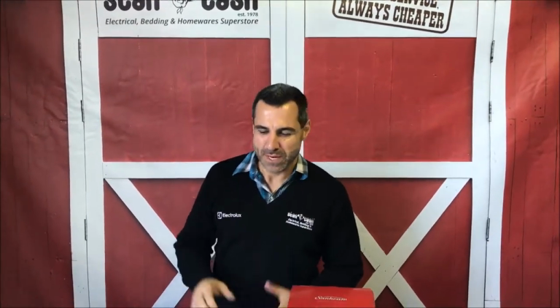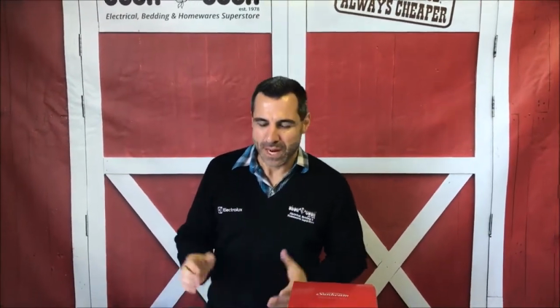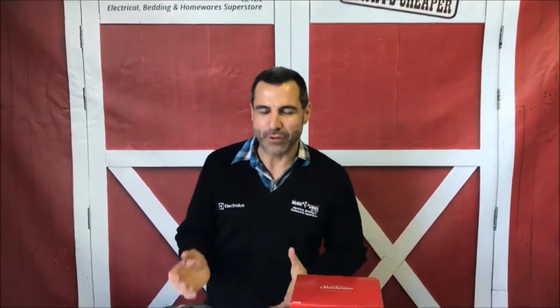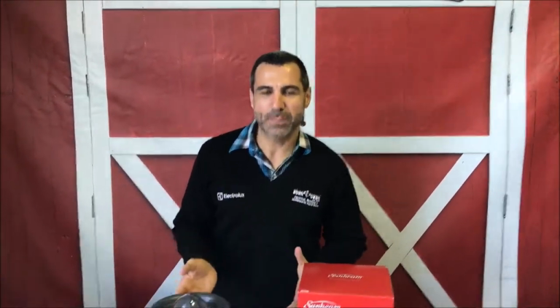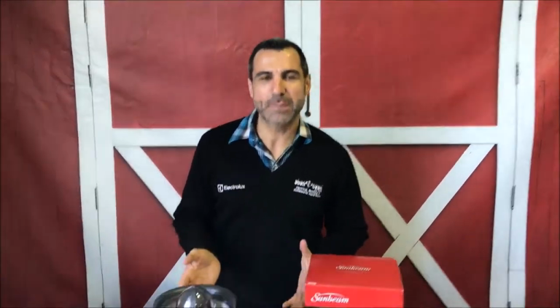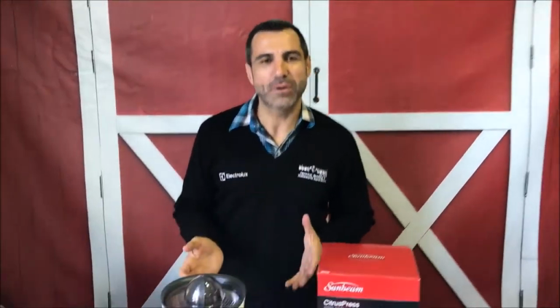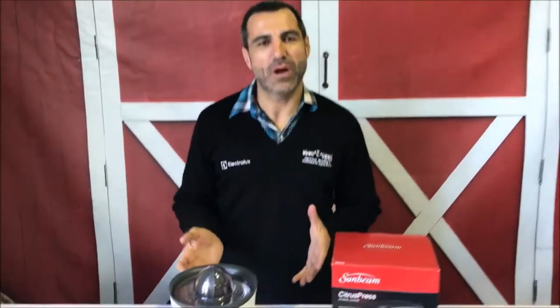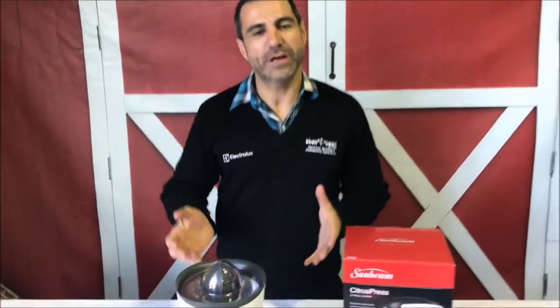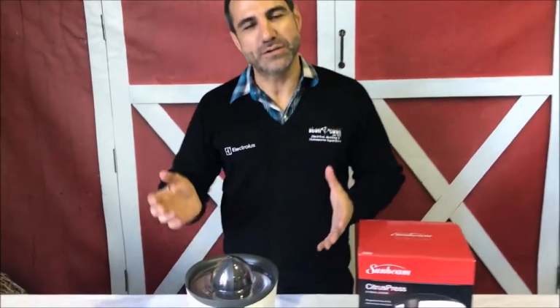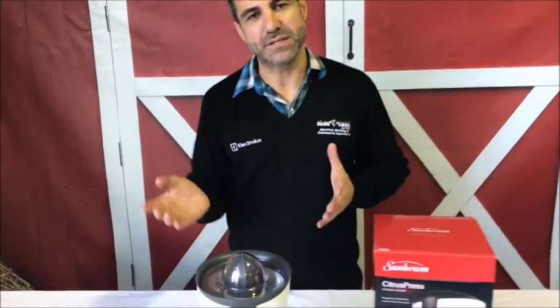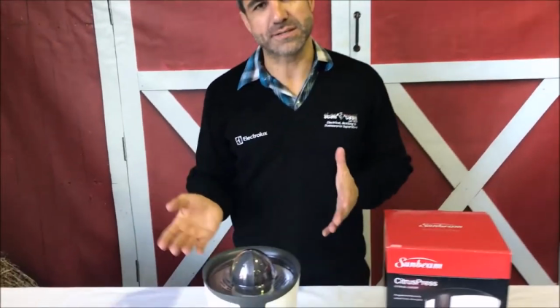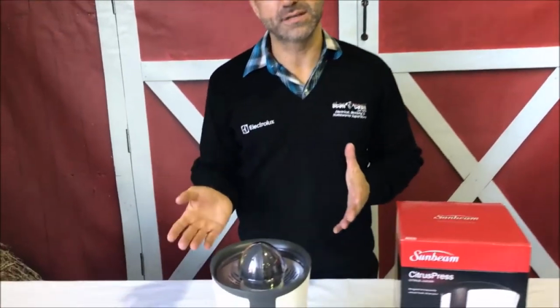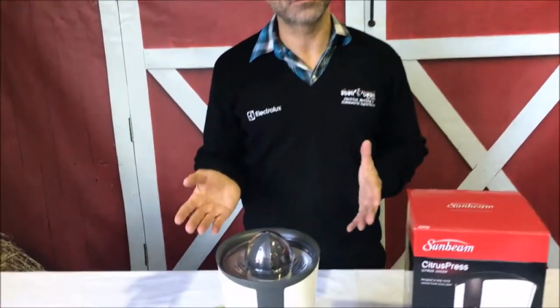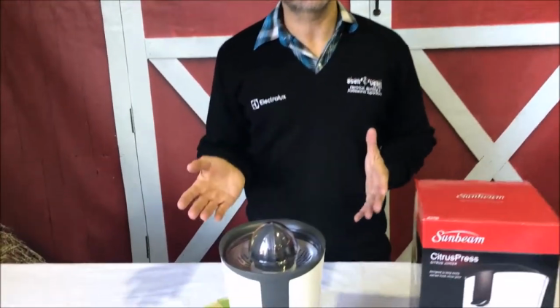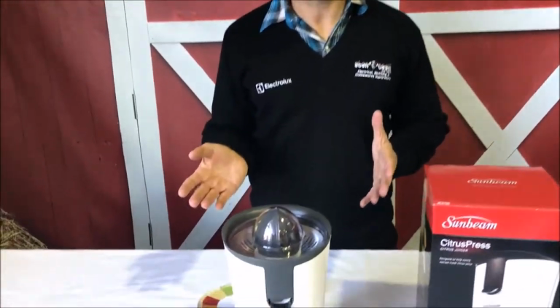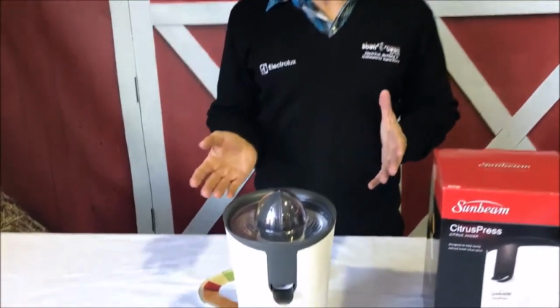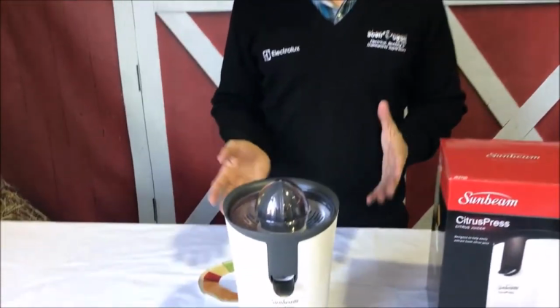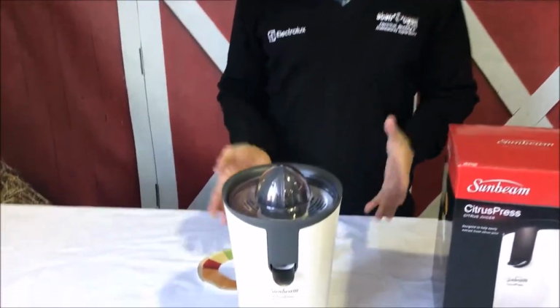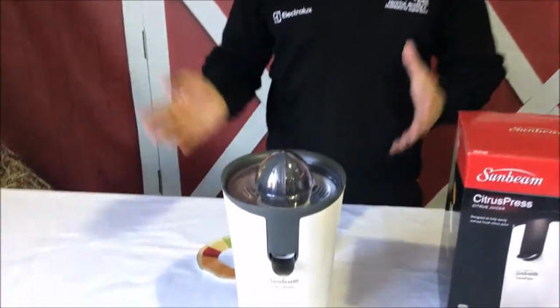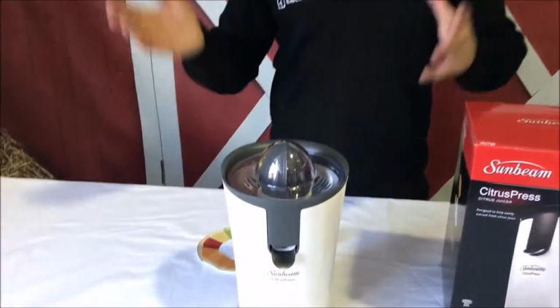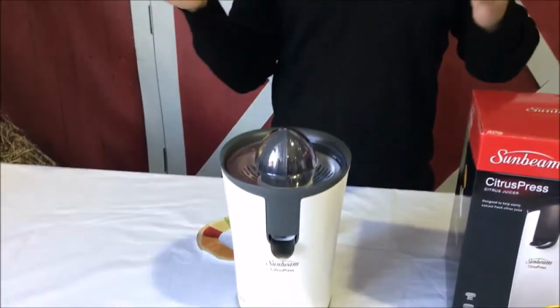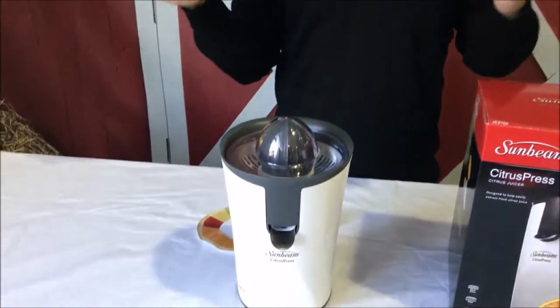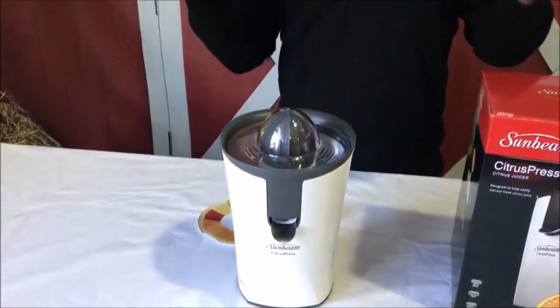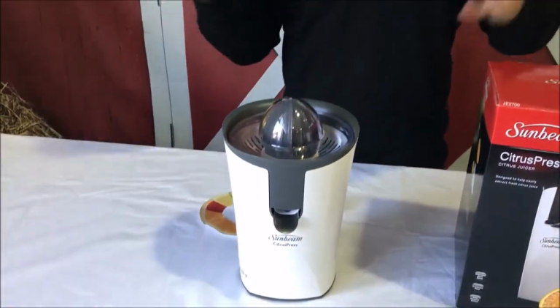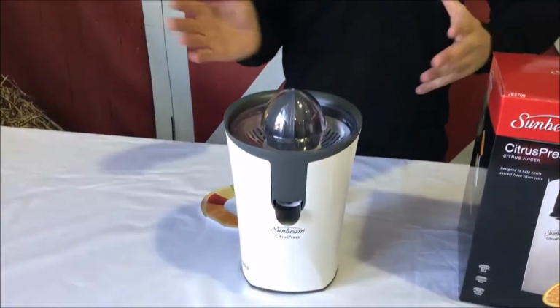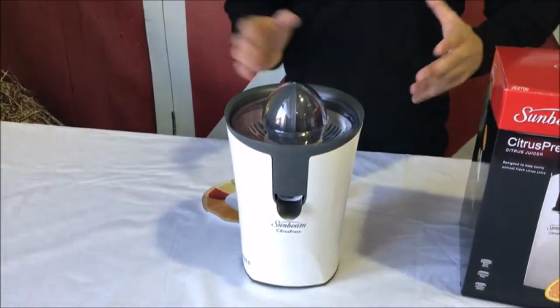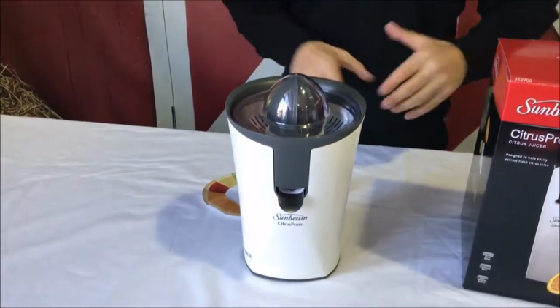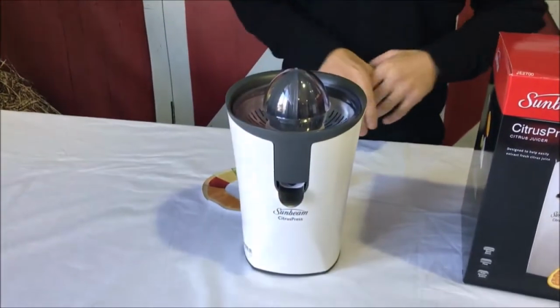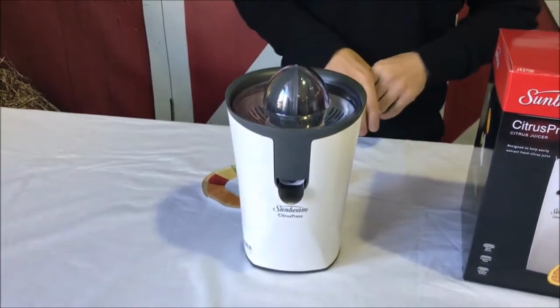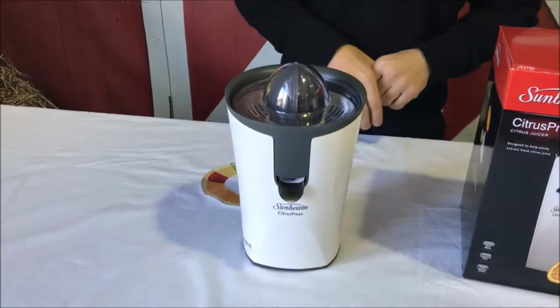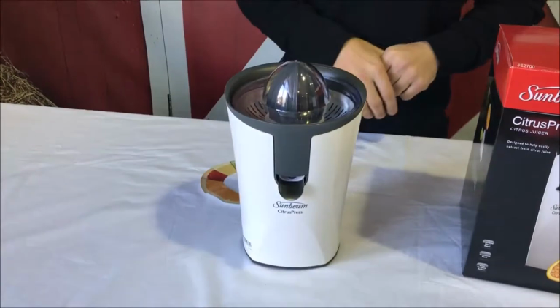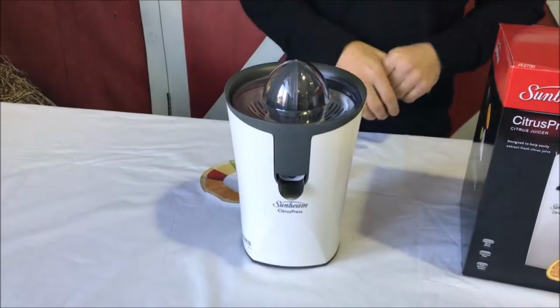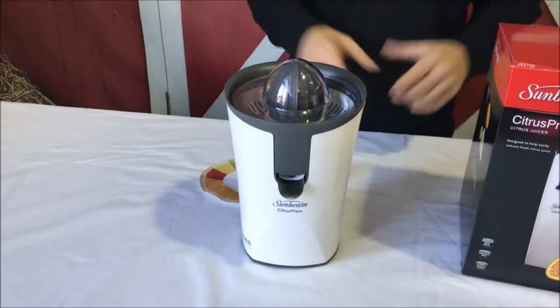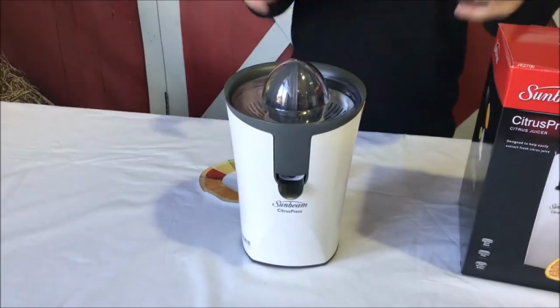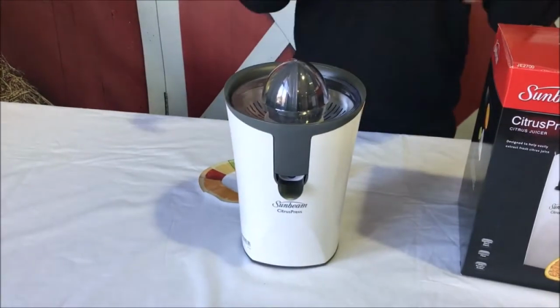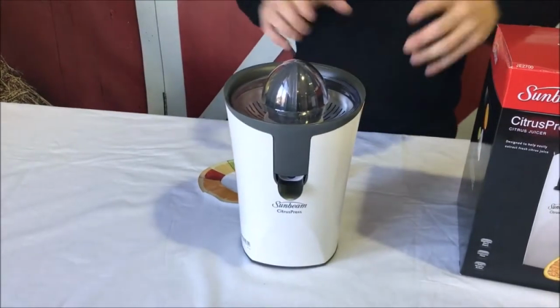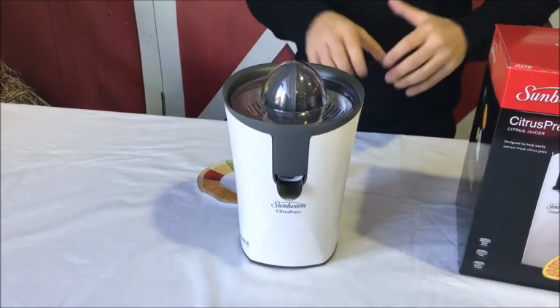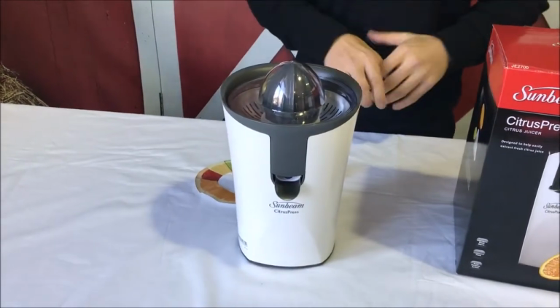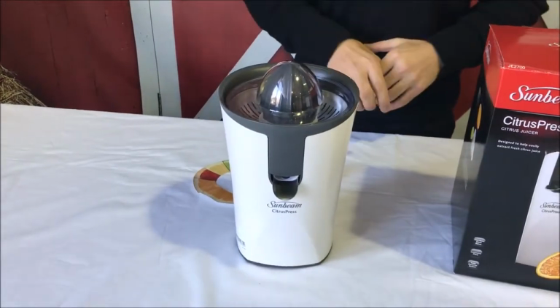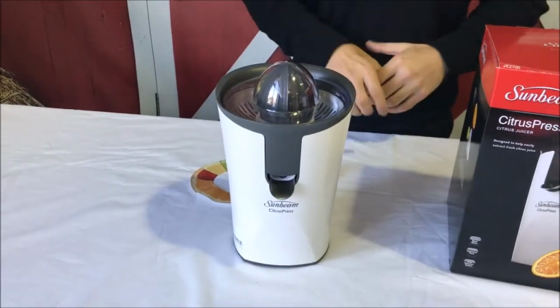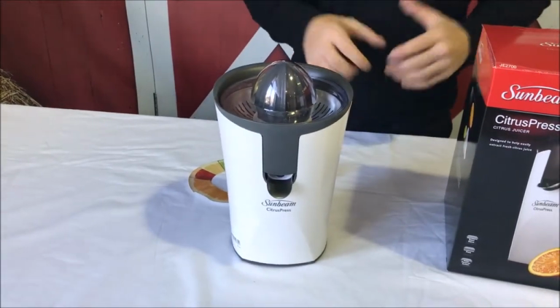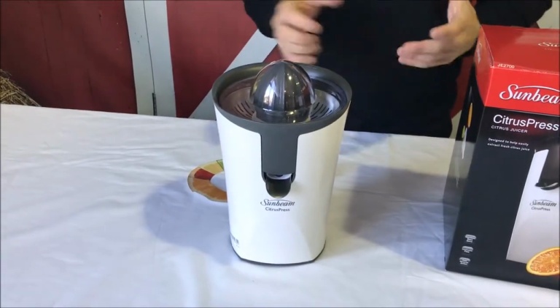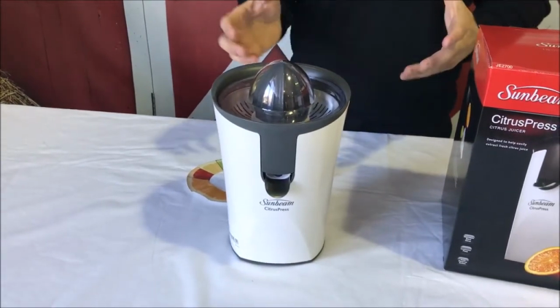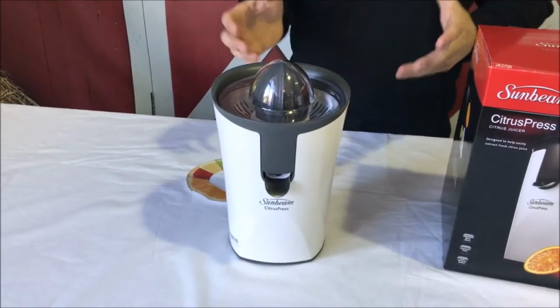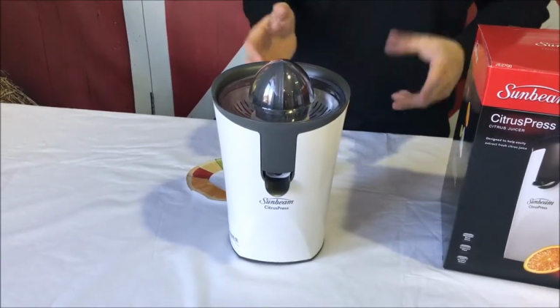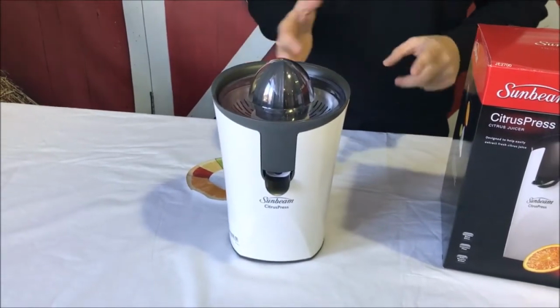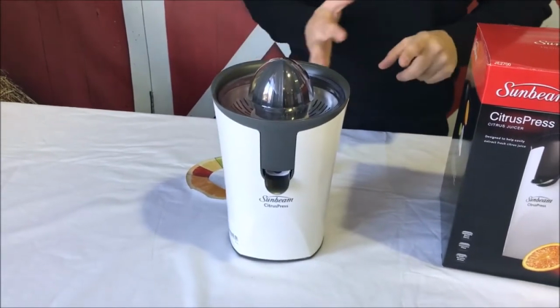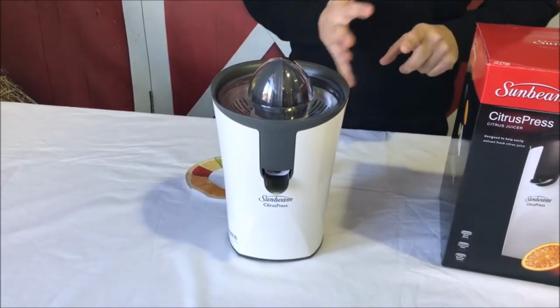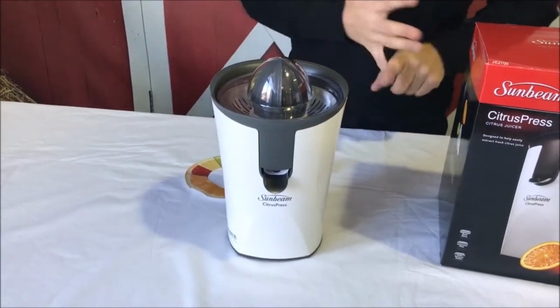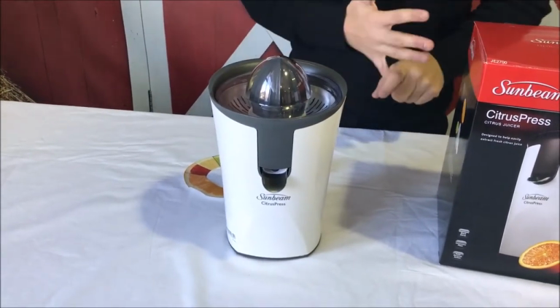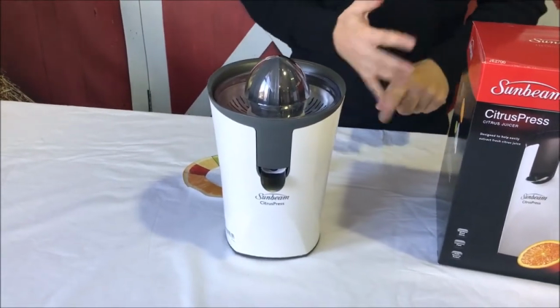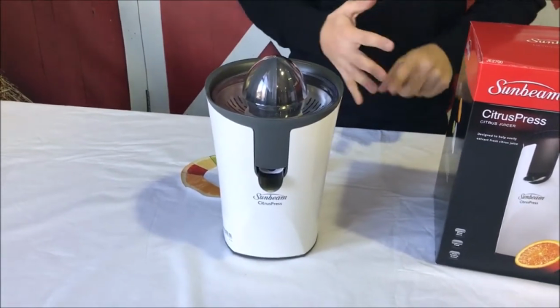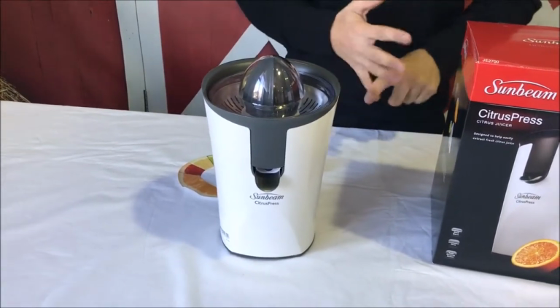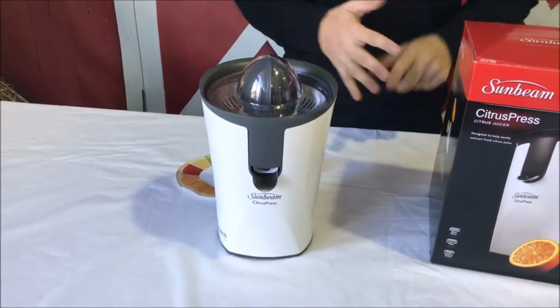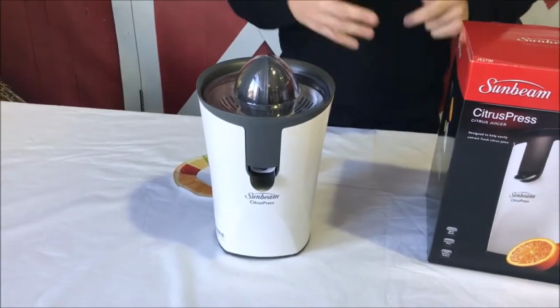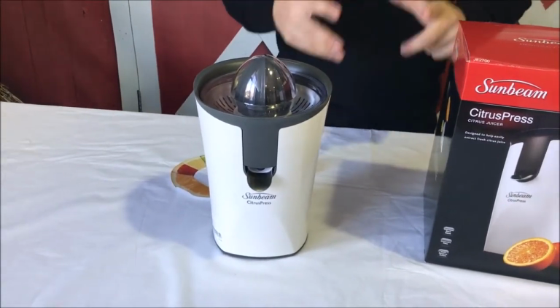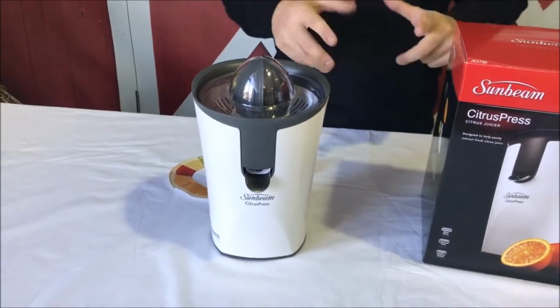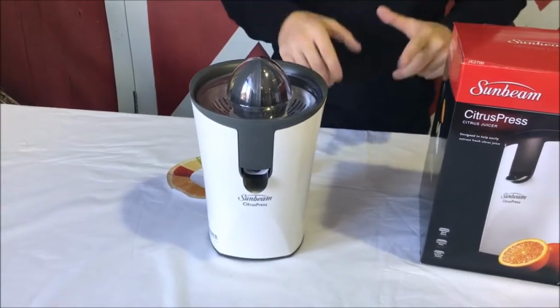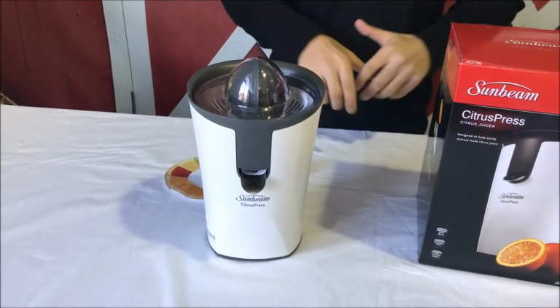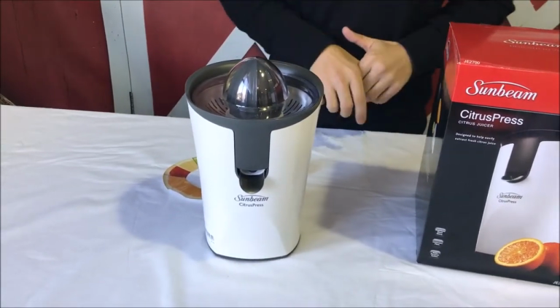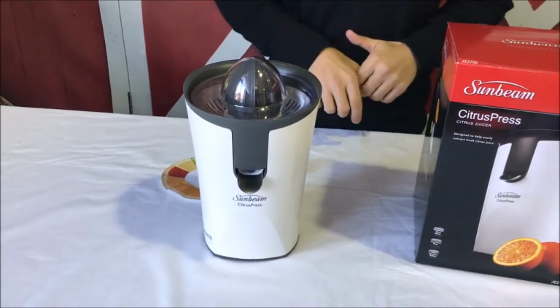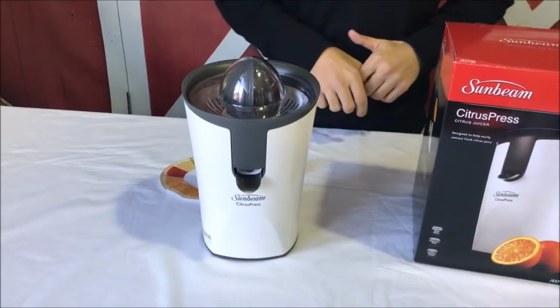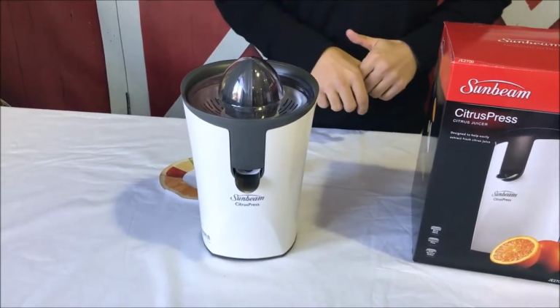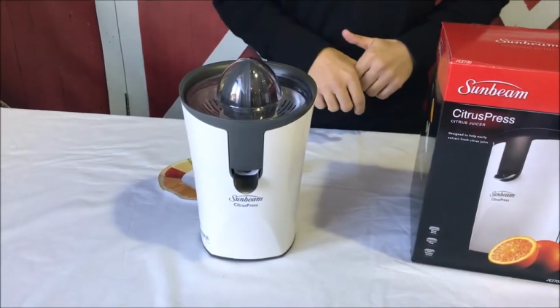A lot of people like using a citrus press because you get to keep all of the pulp in the juice that you're getting from your oranges and lemons and grapefruit.